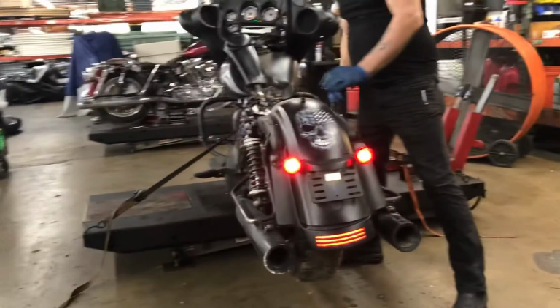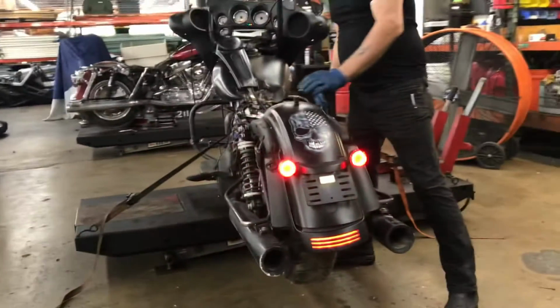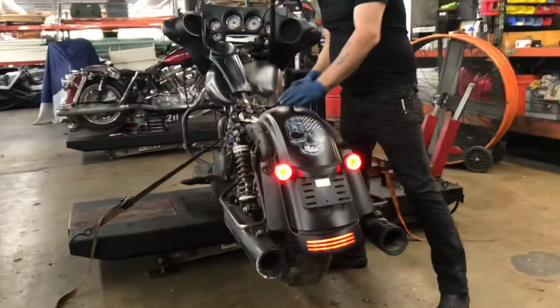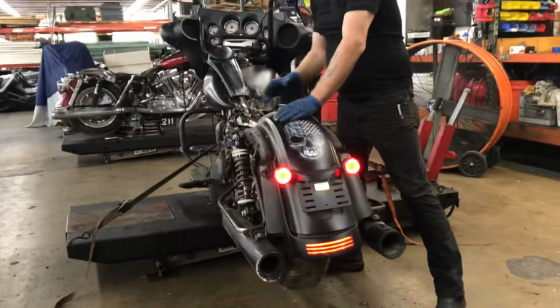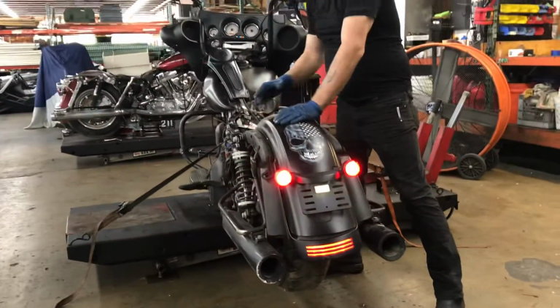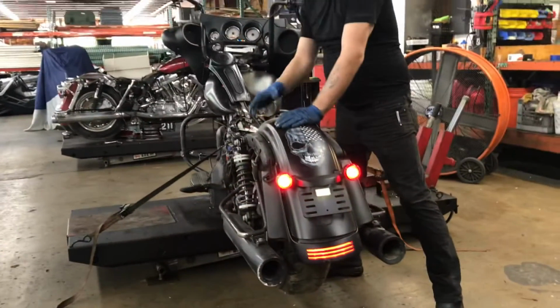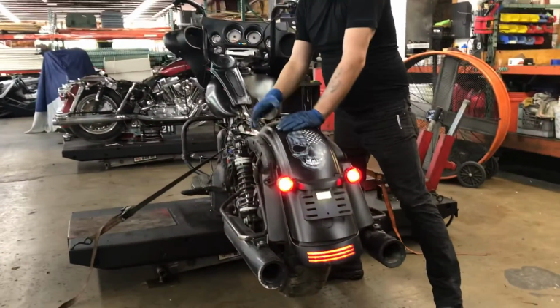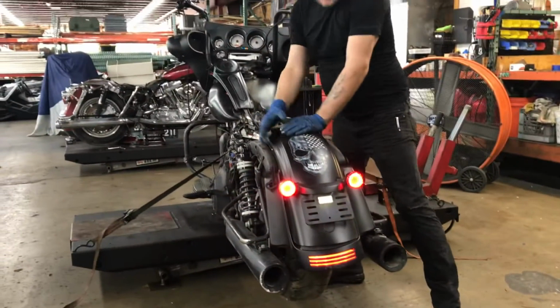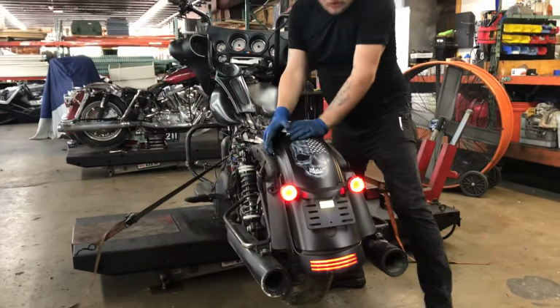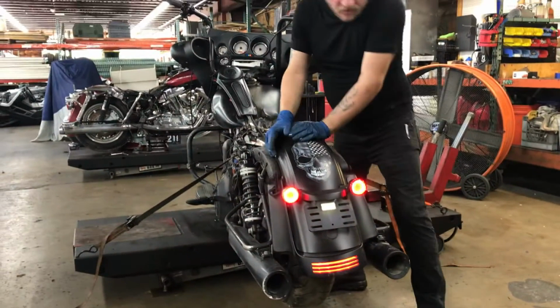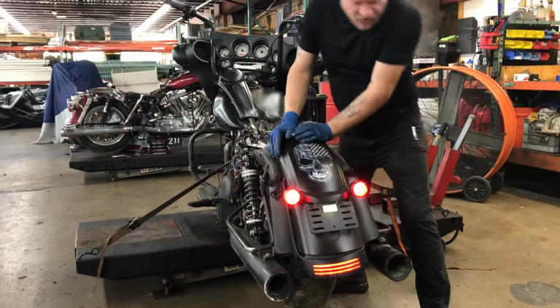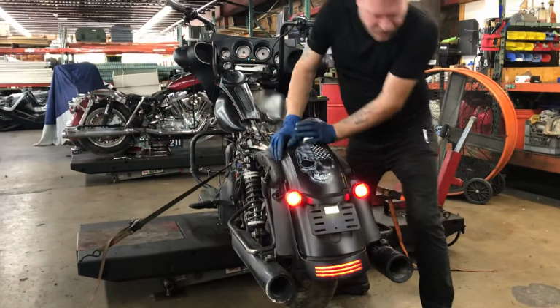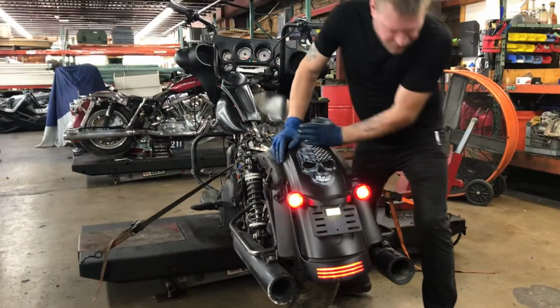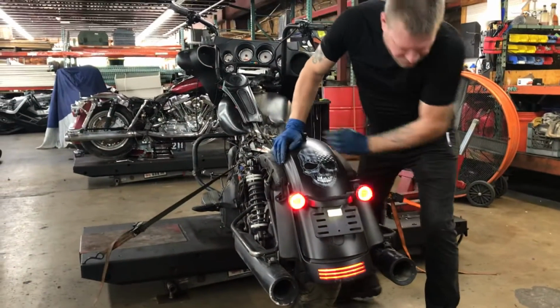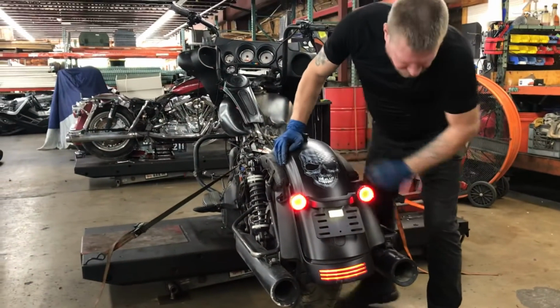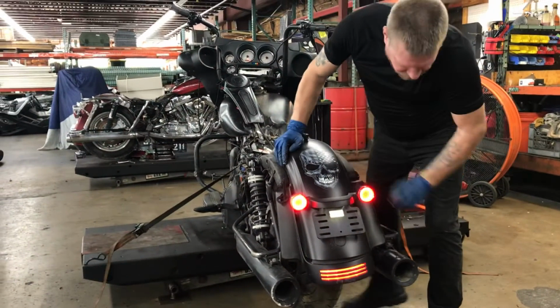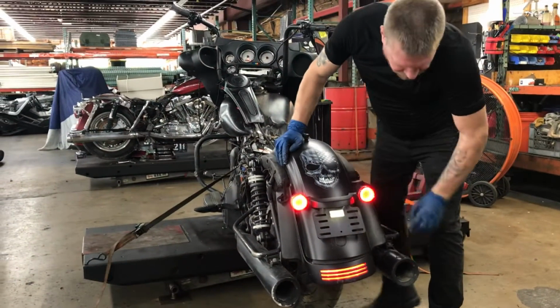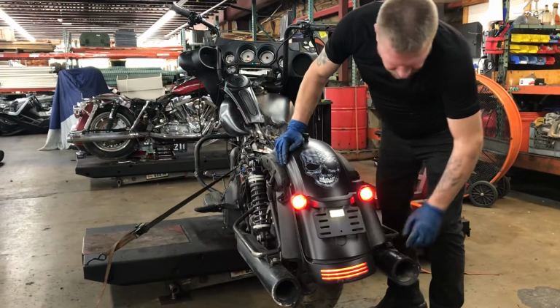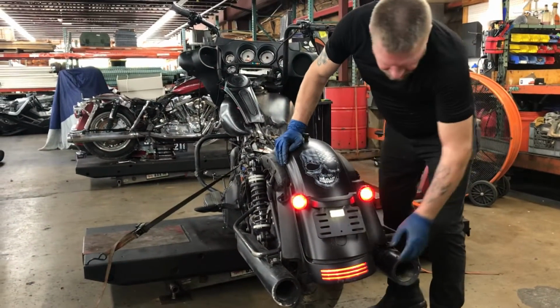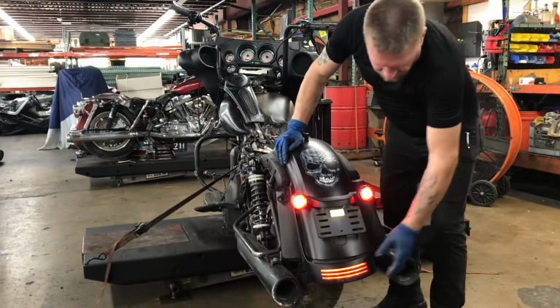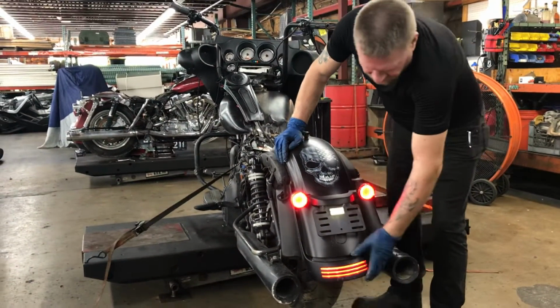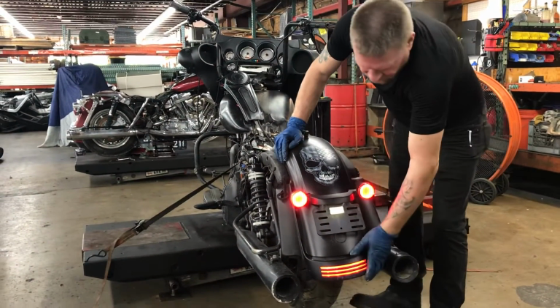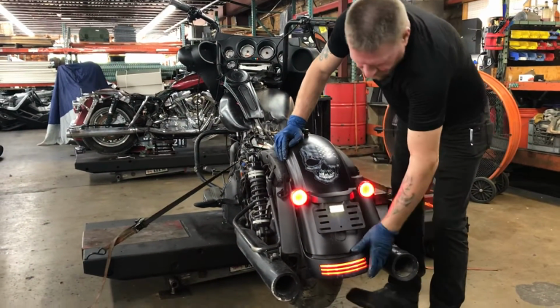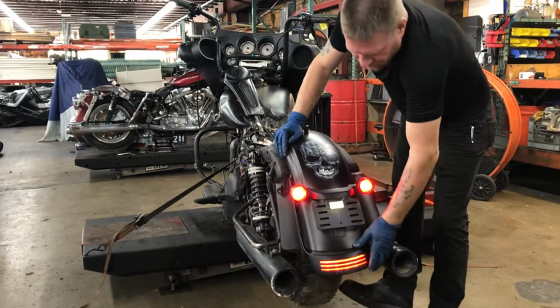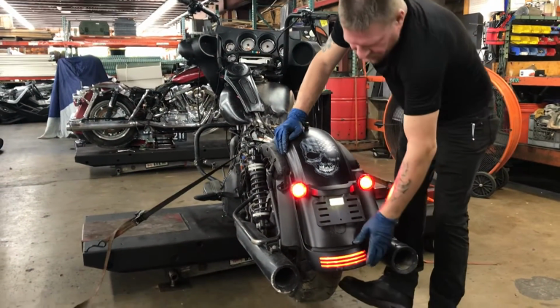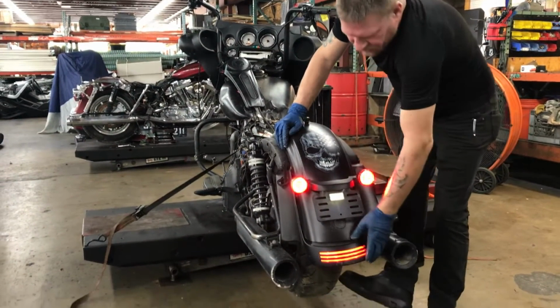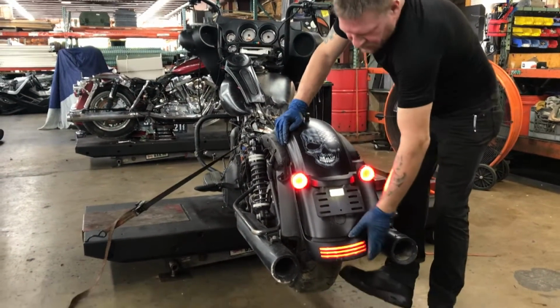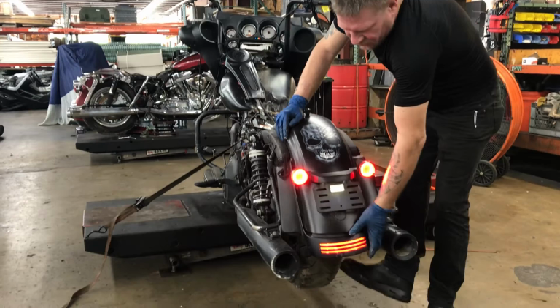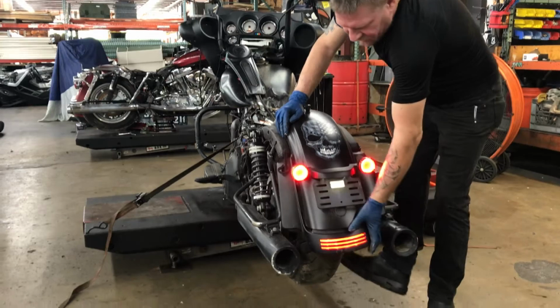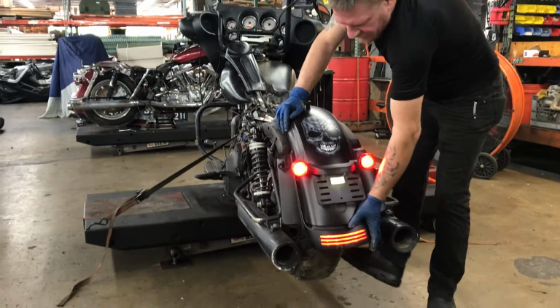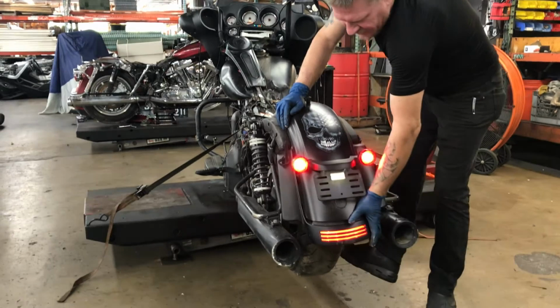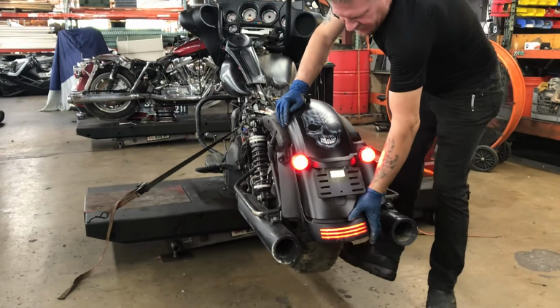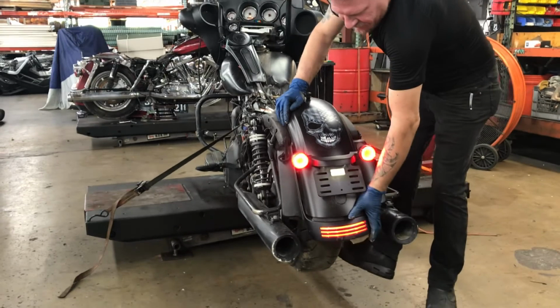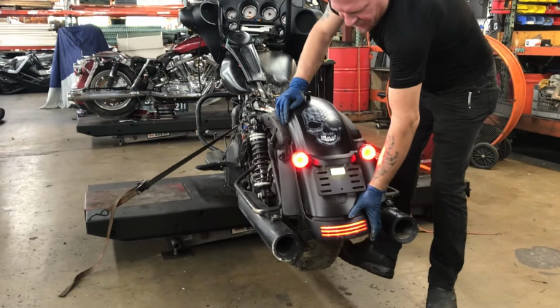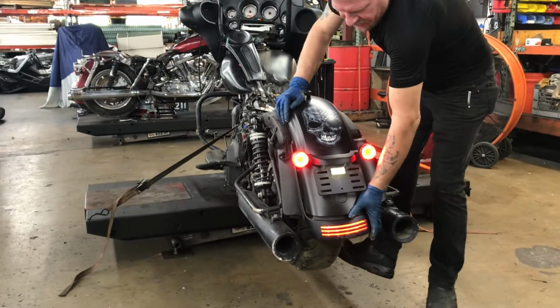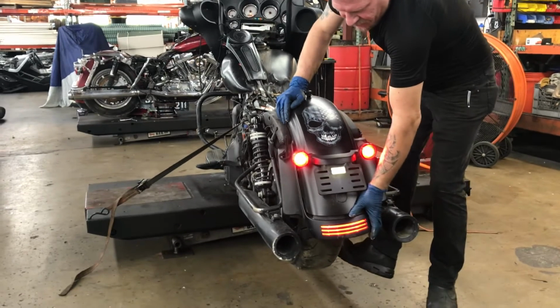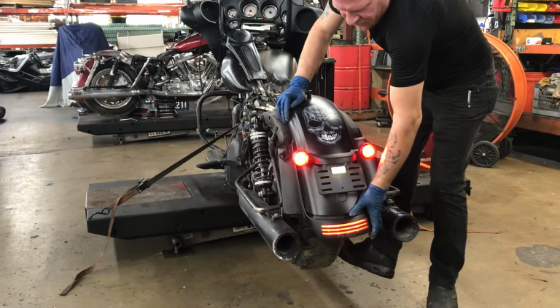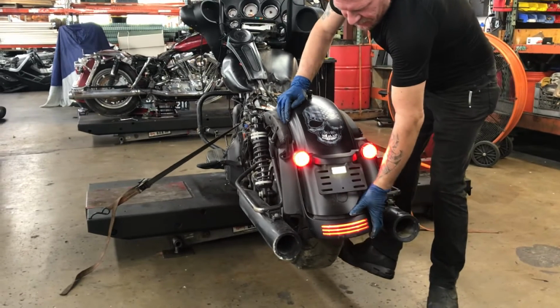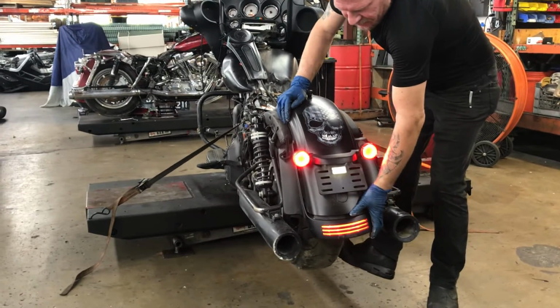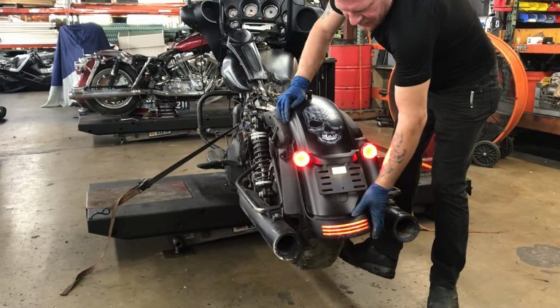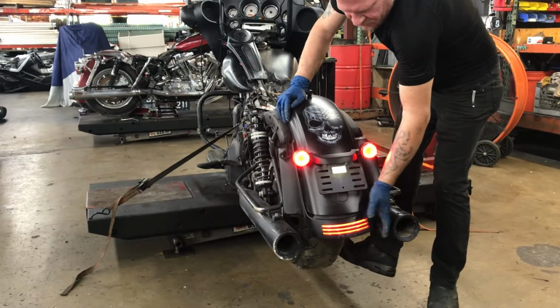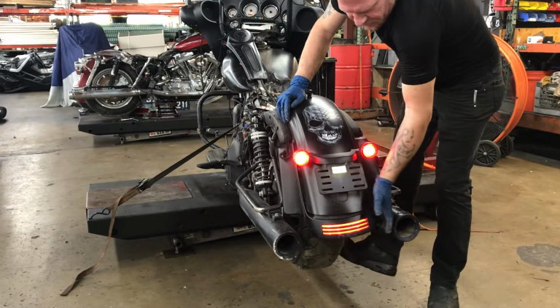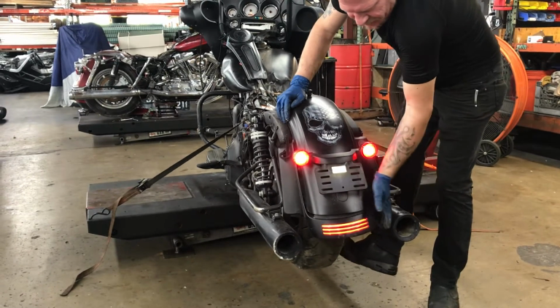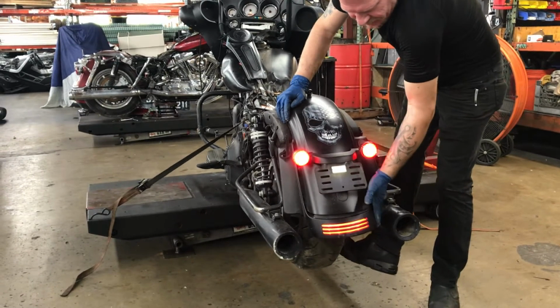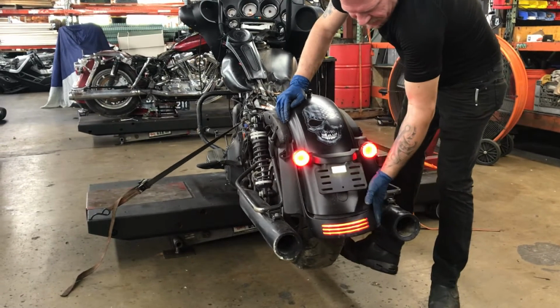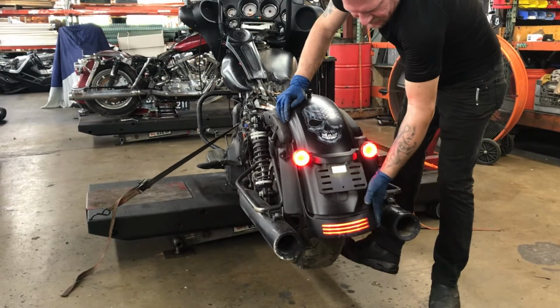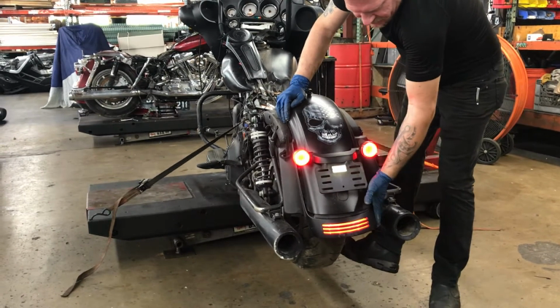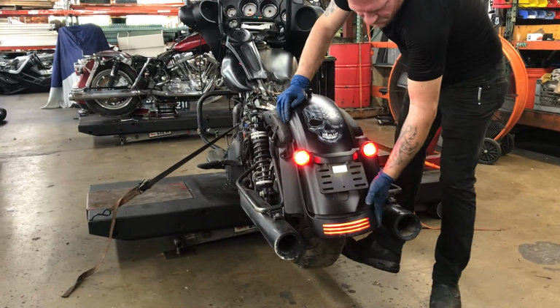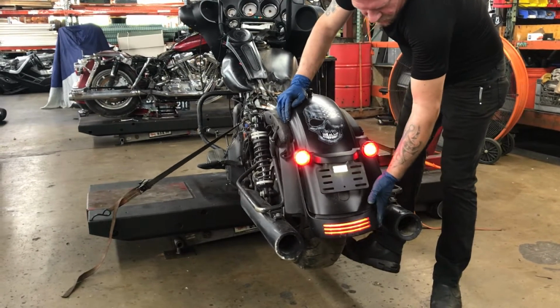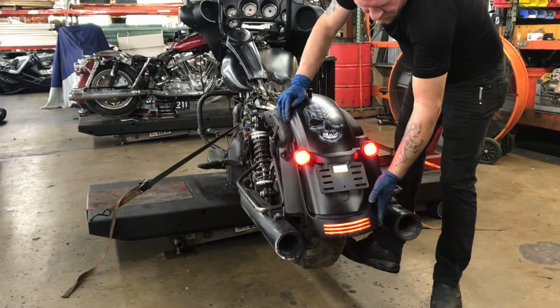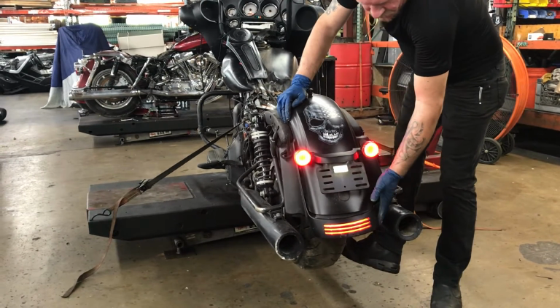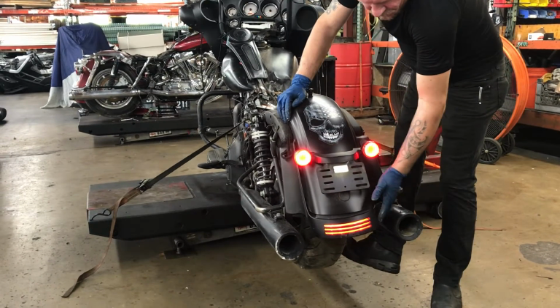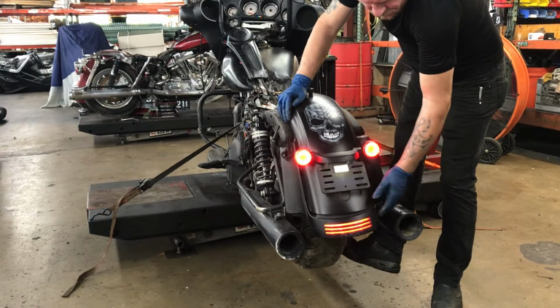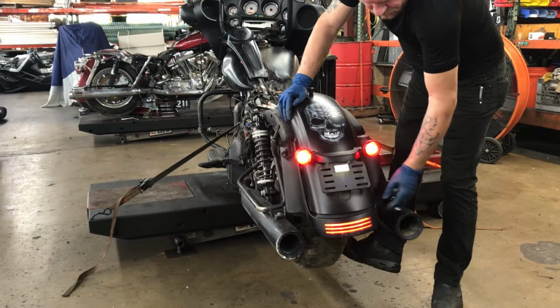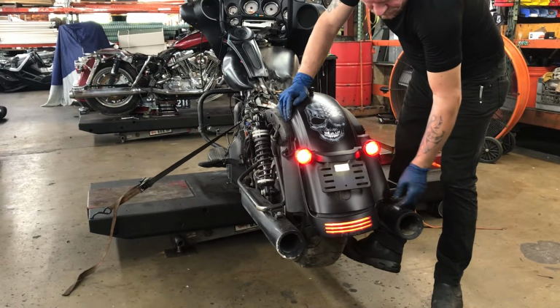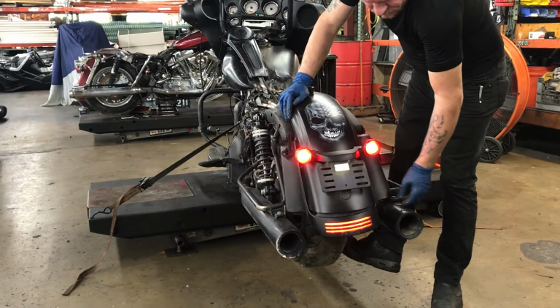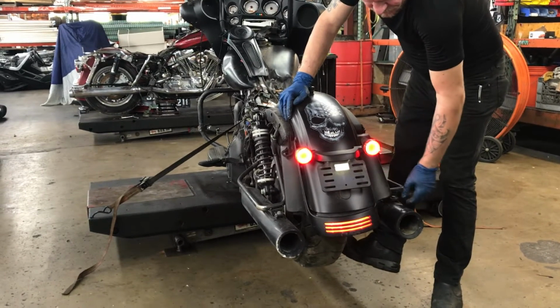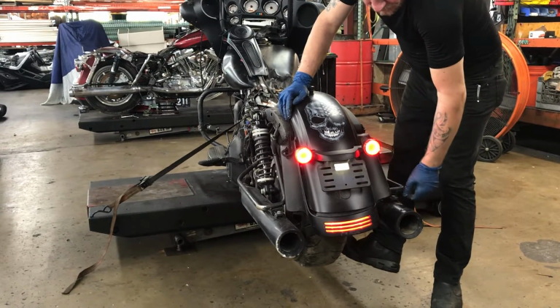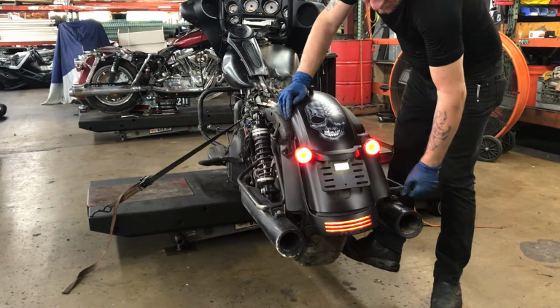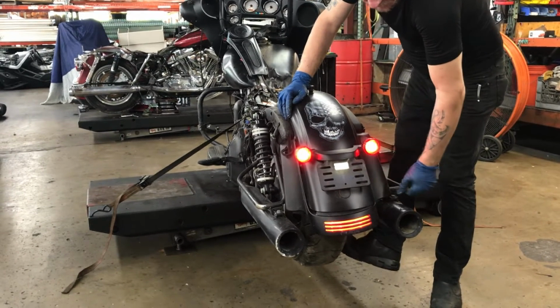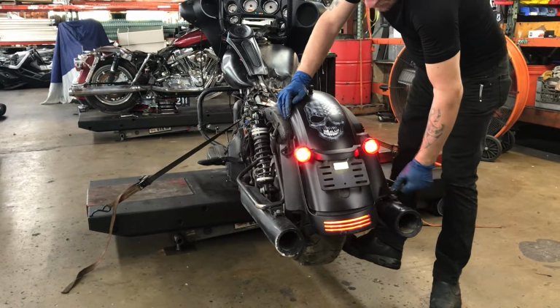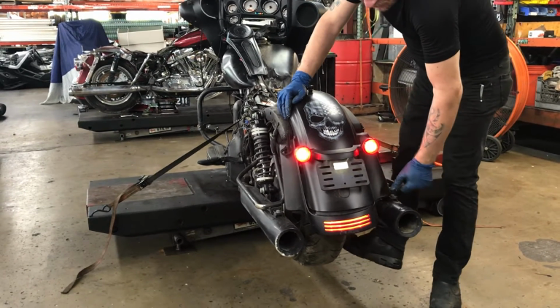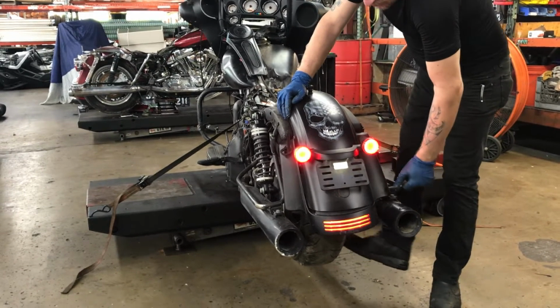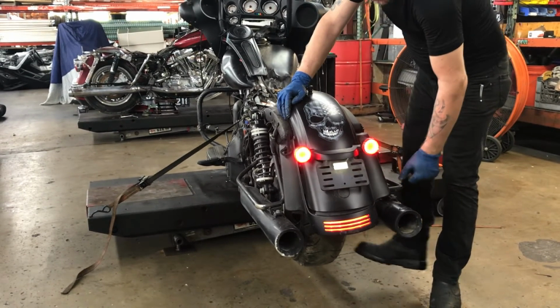The rear wheel on this unit does not spin due to the fact the fender has been kicked into the wheel, preventing it from turning.